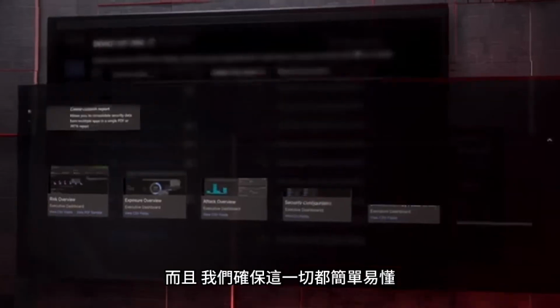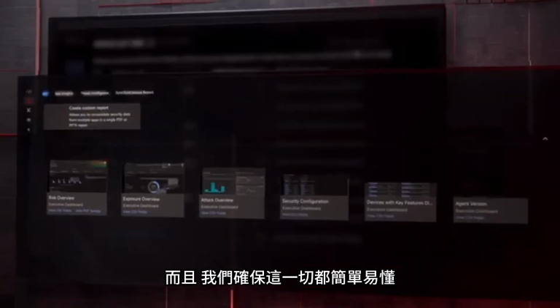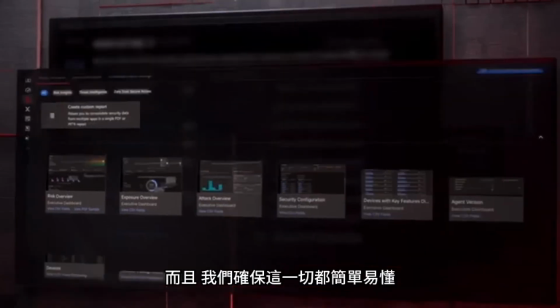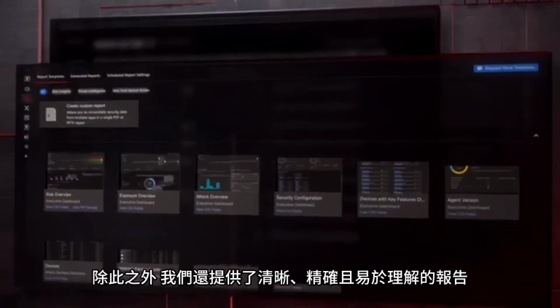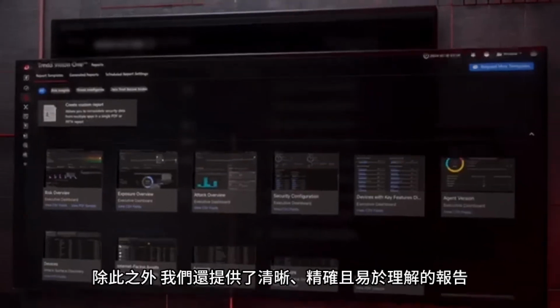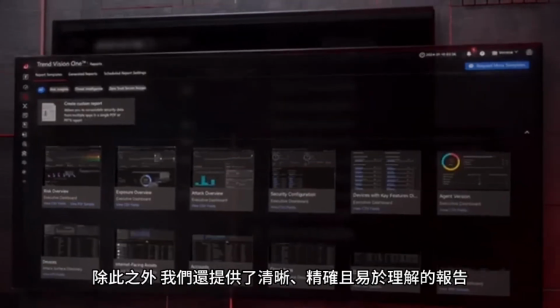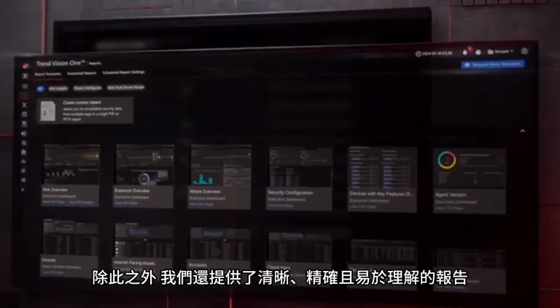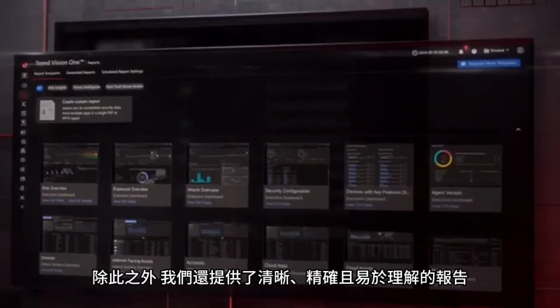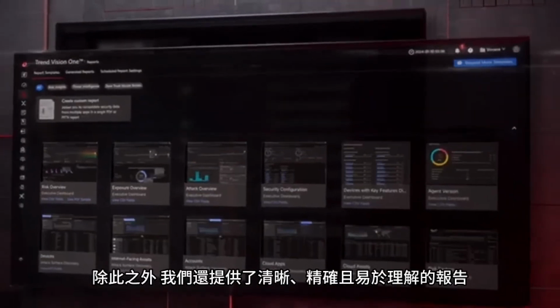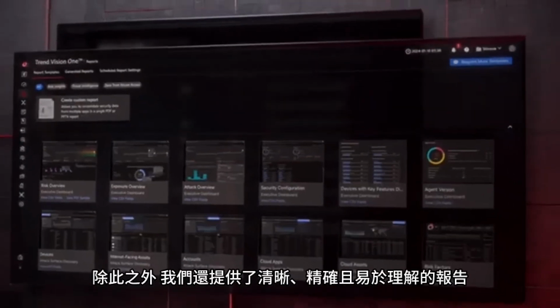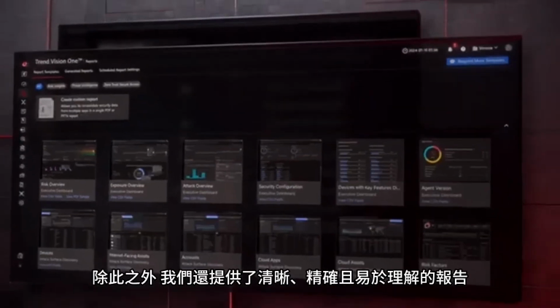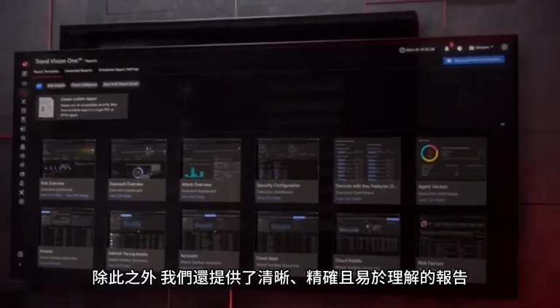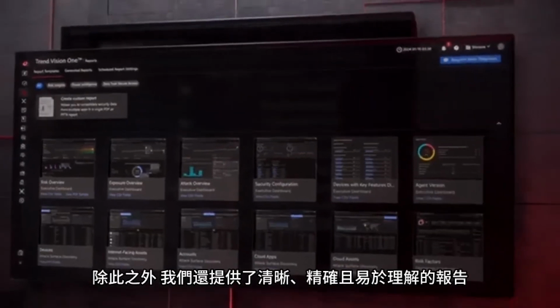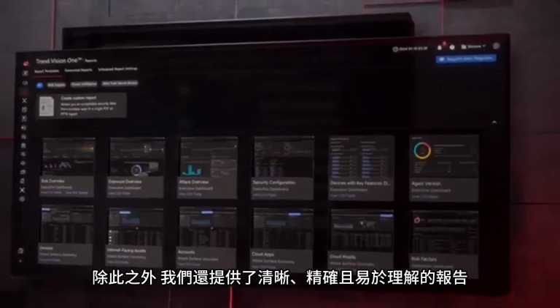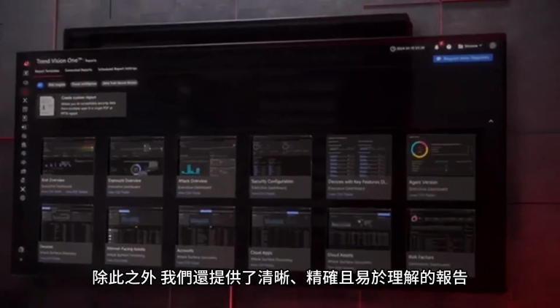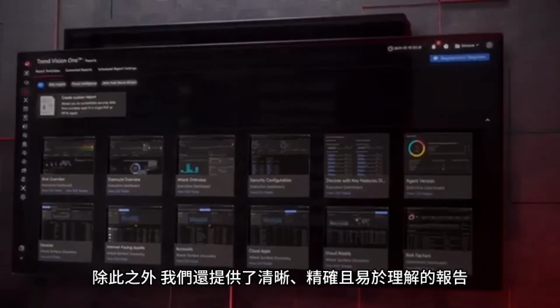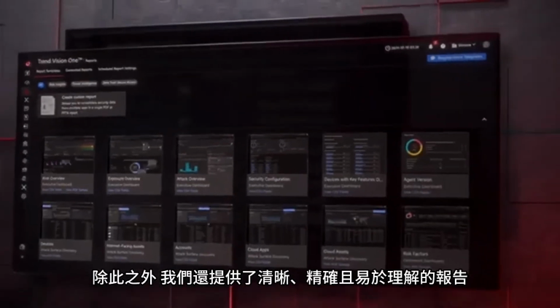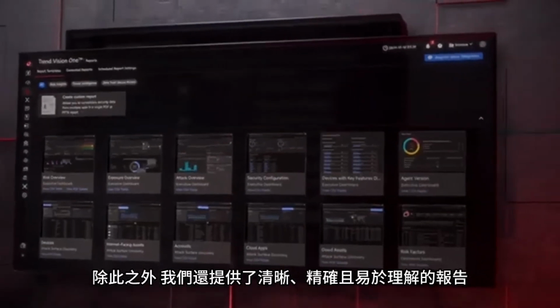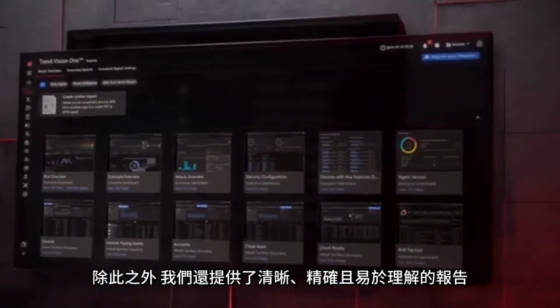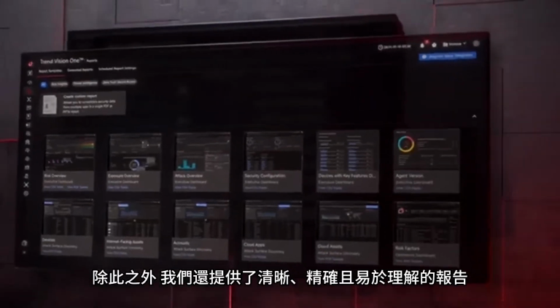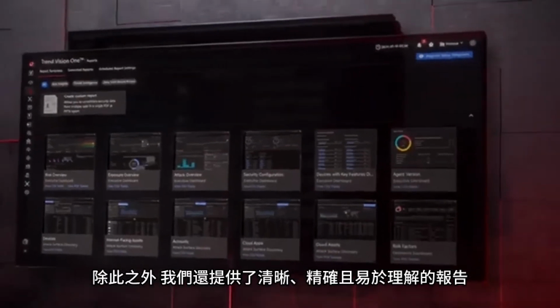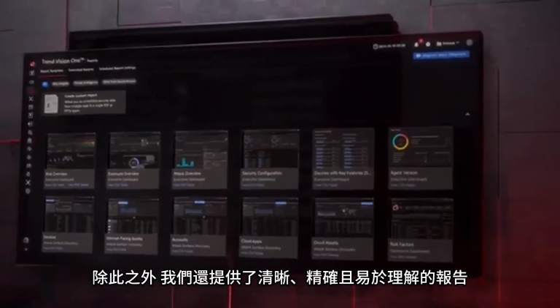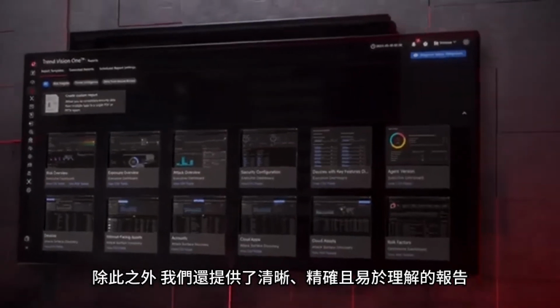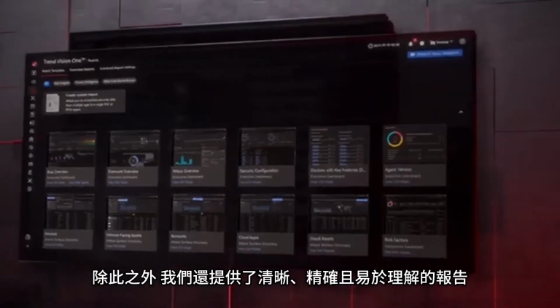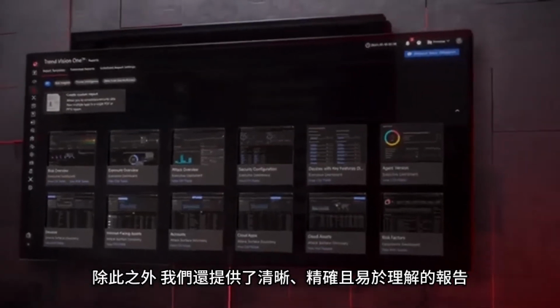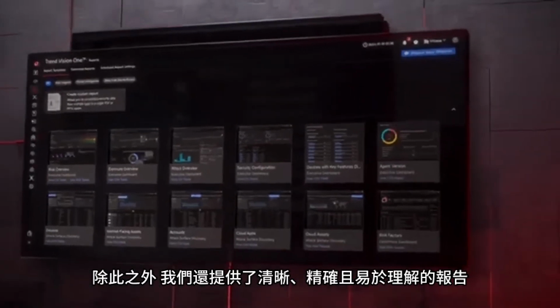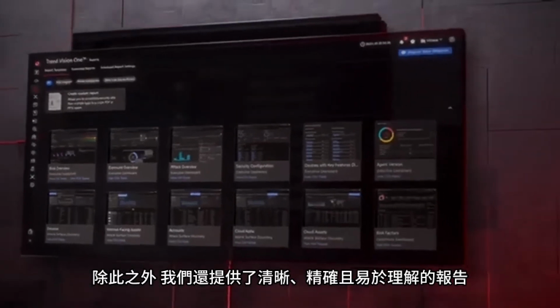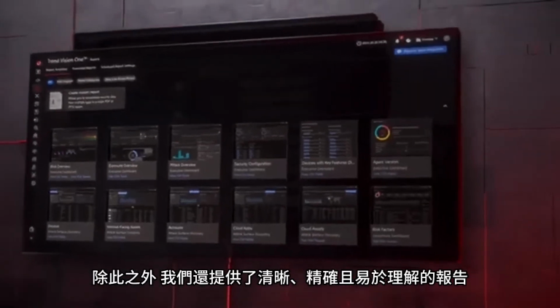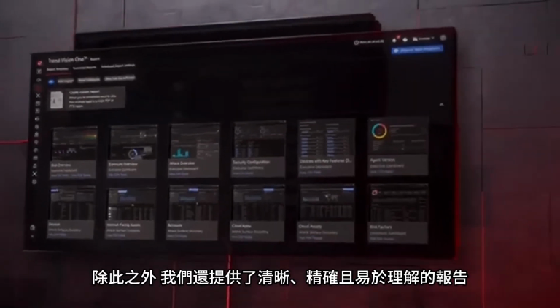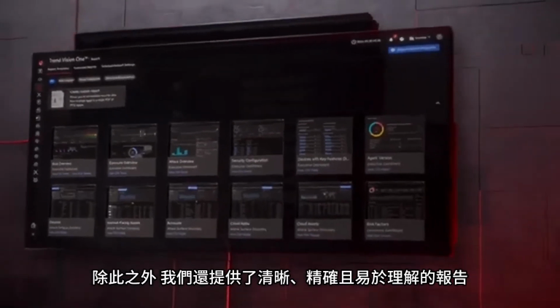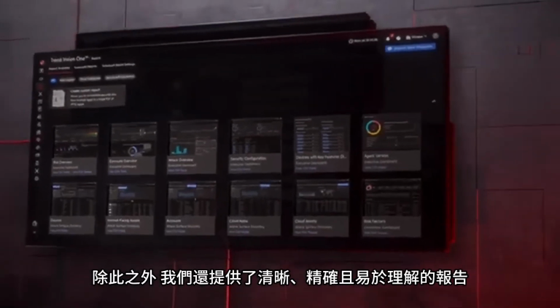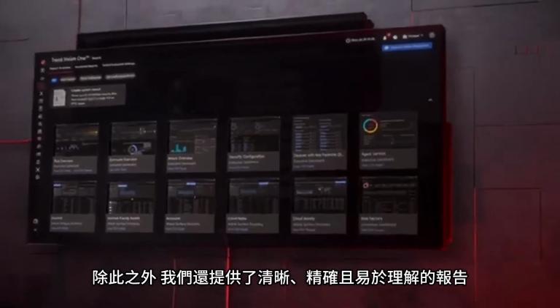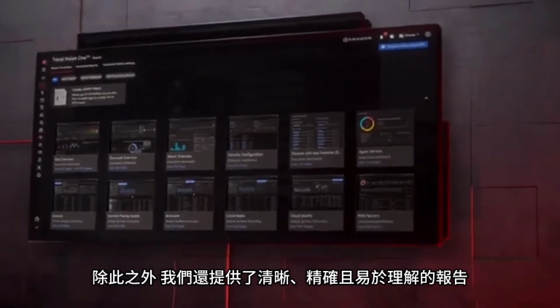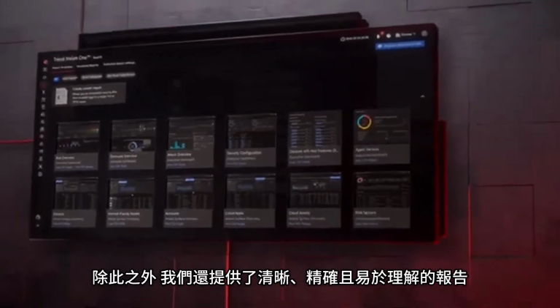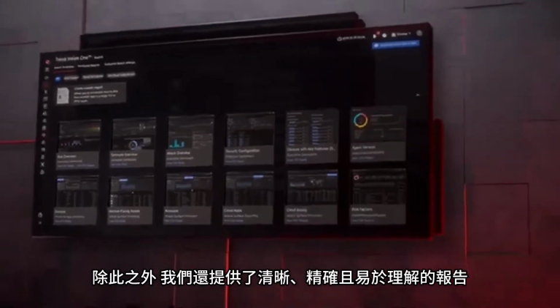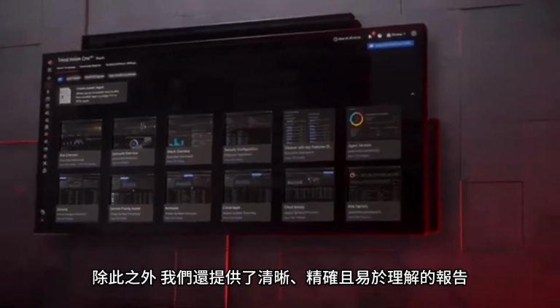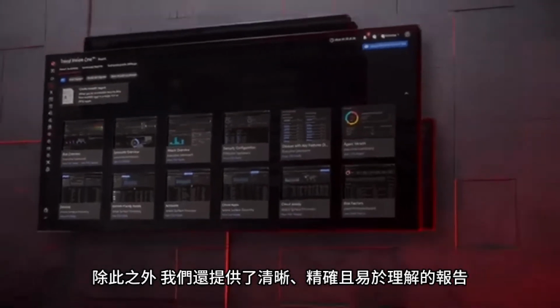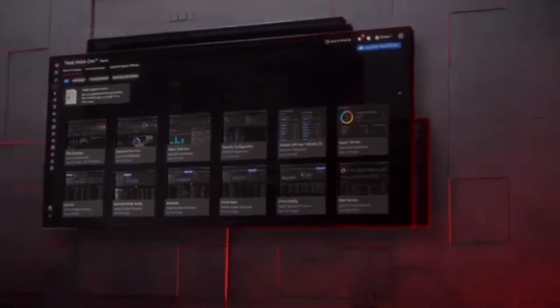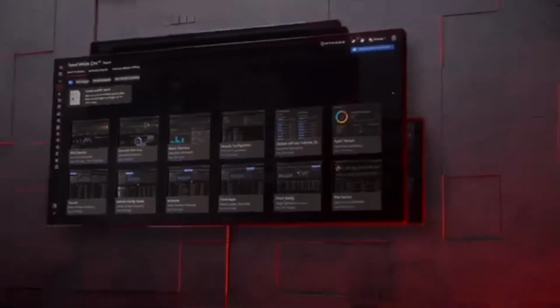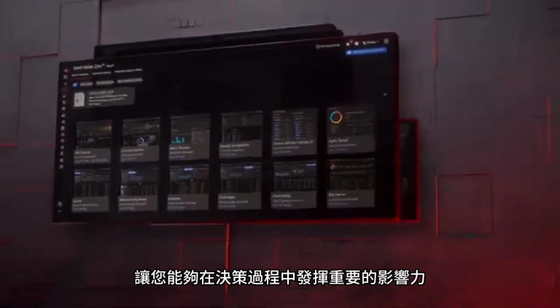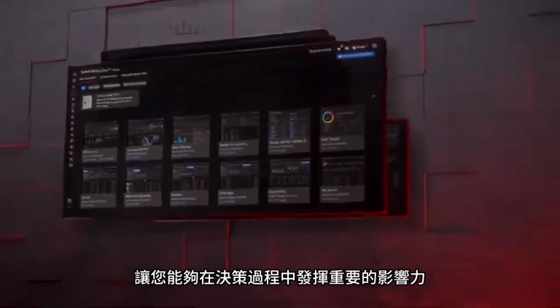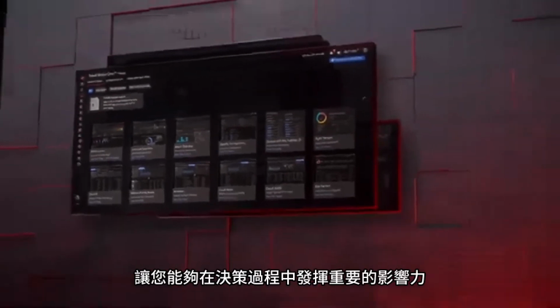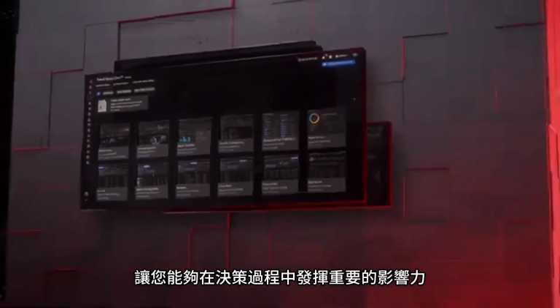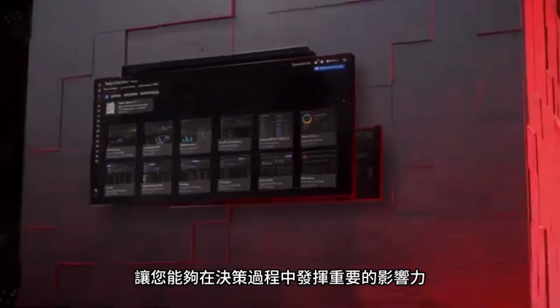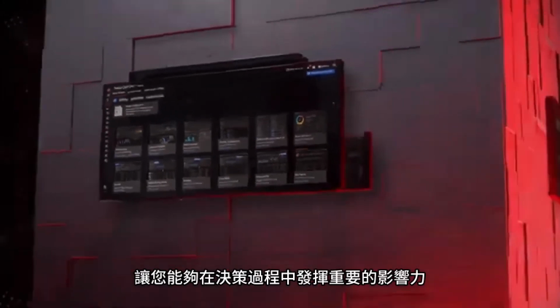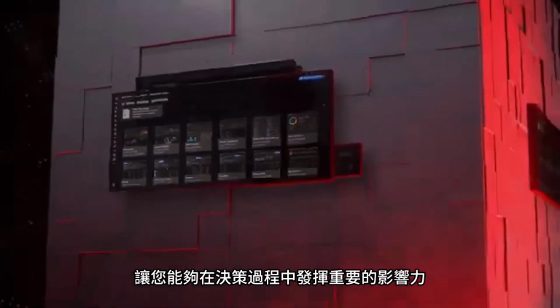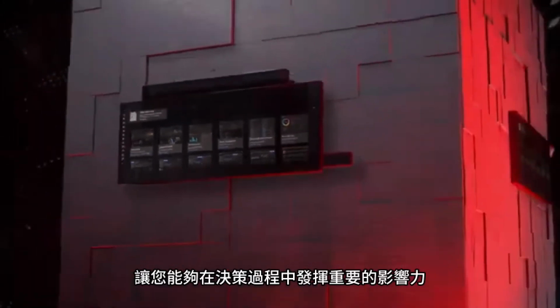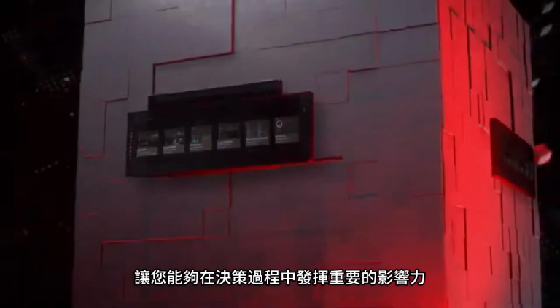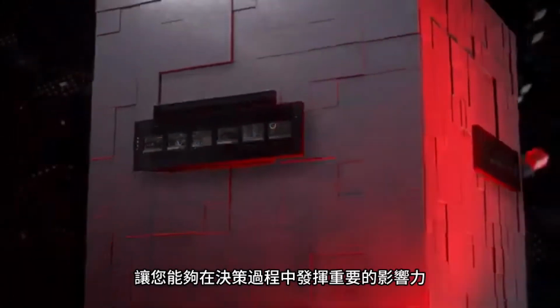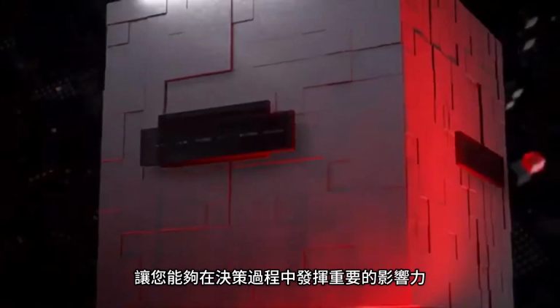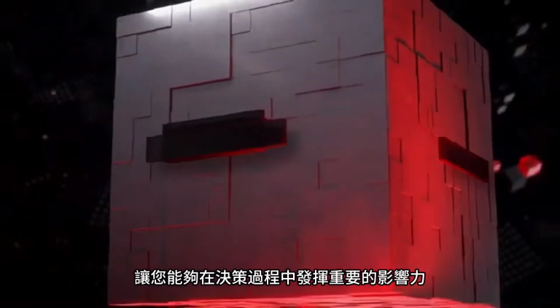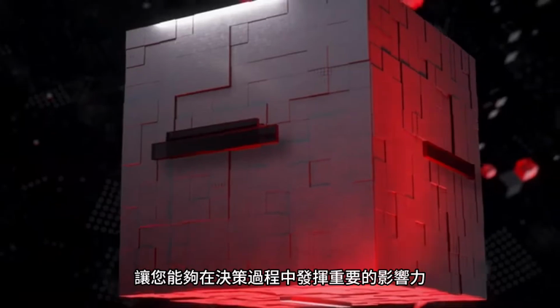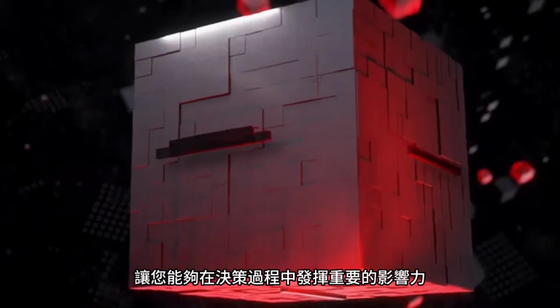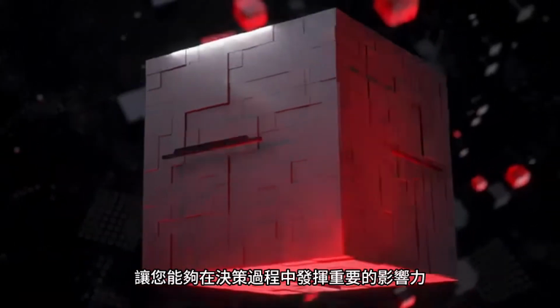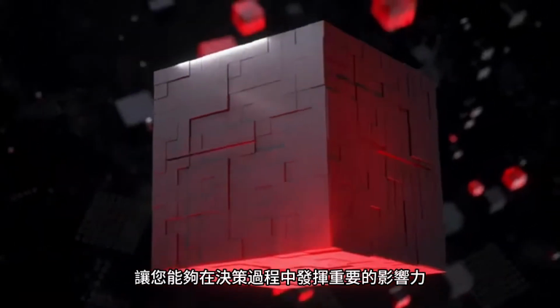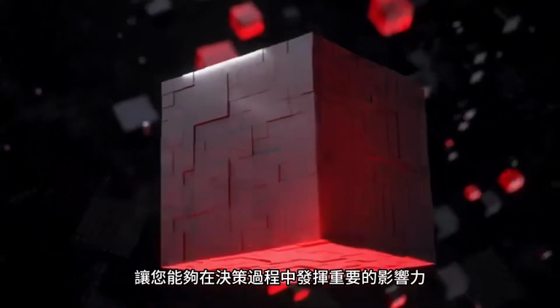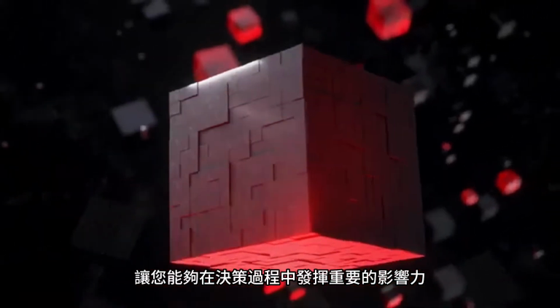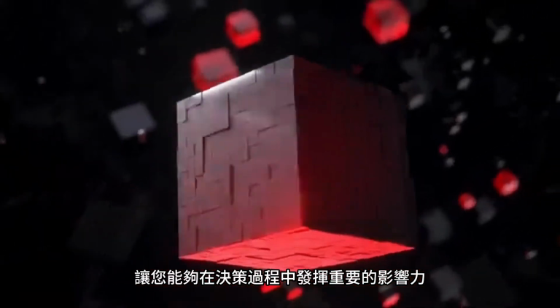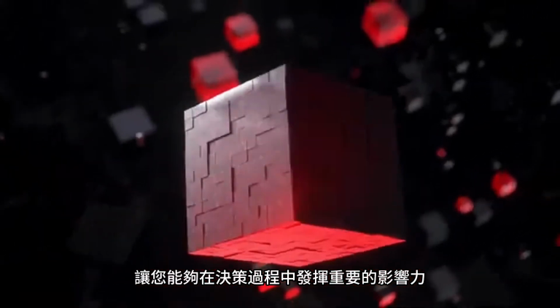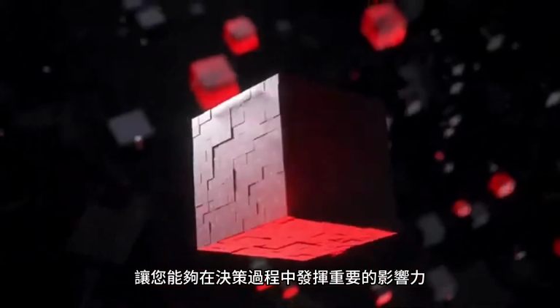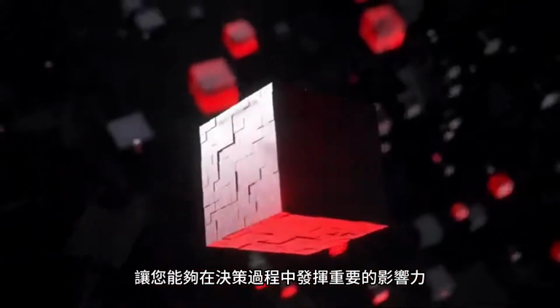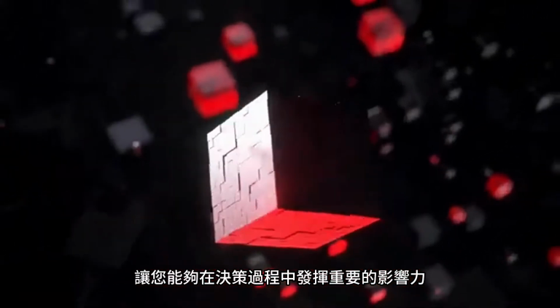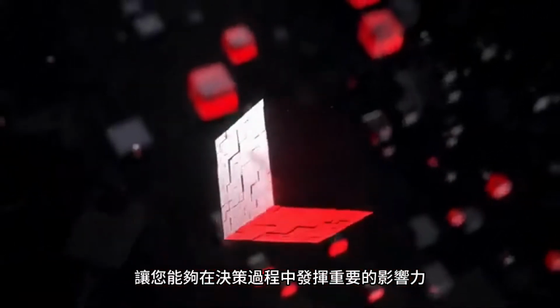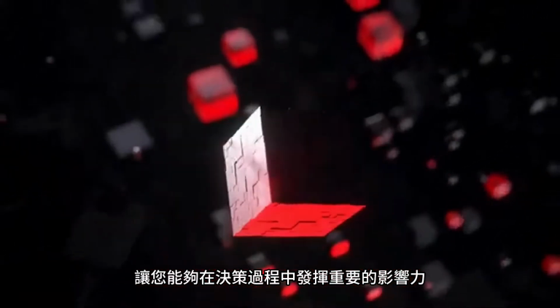What's more, clear, precise and understandable reports are built in so you can be a force of influence on the decision makers.